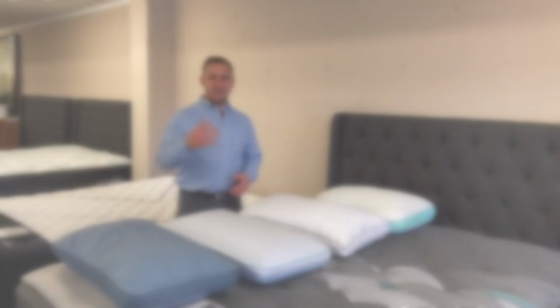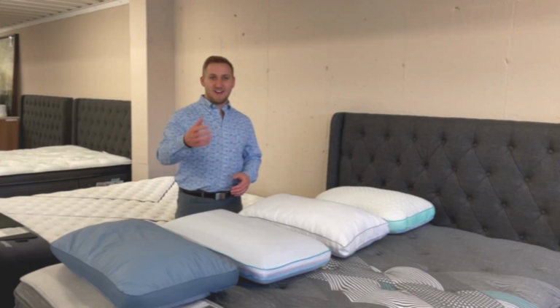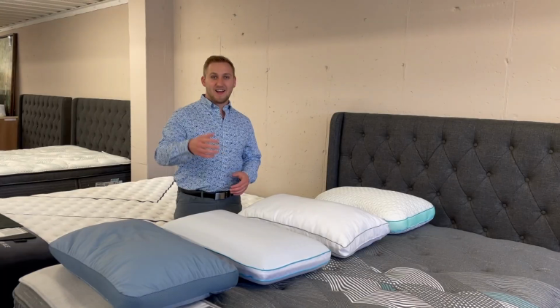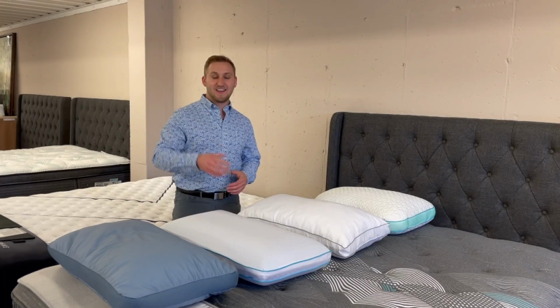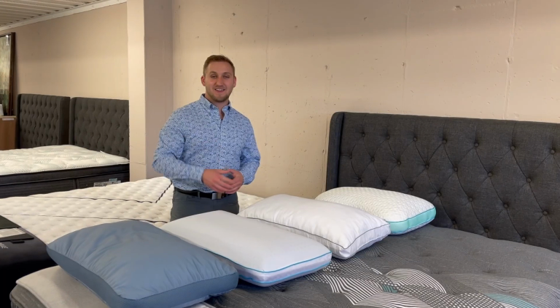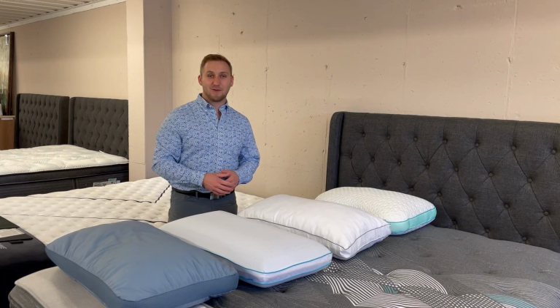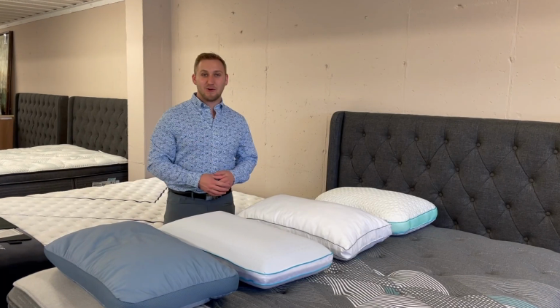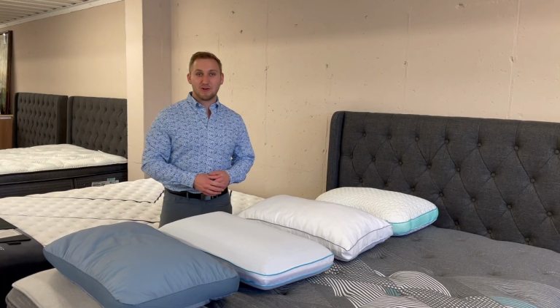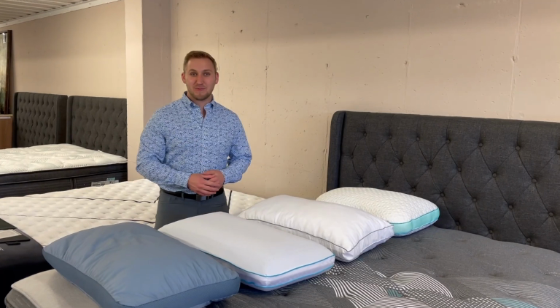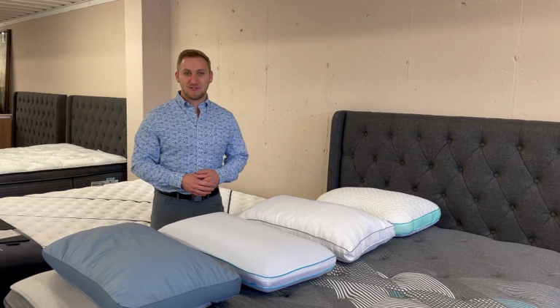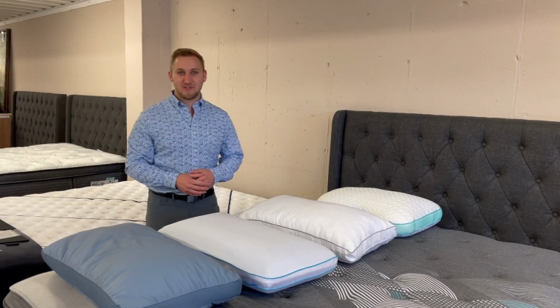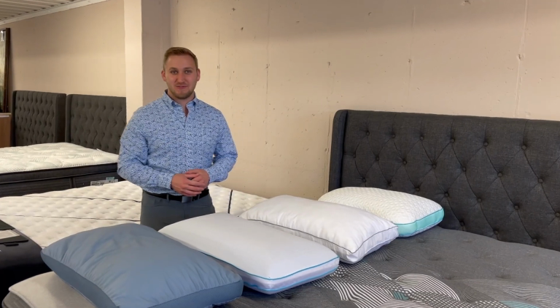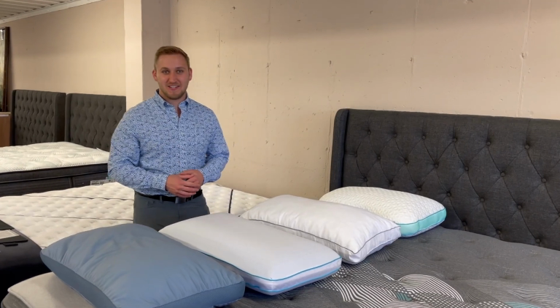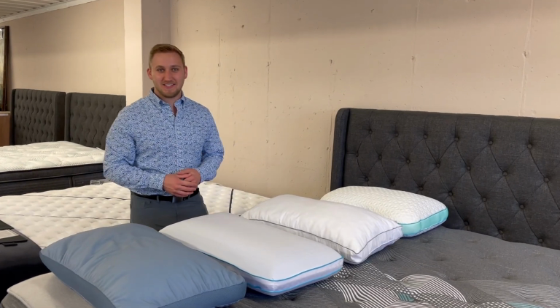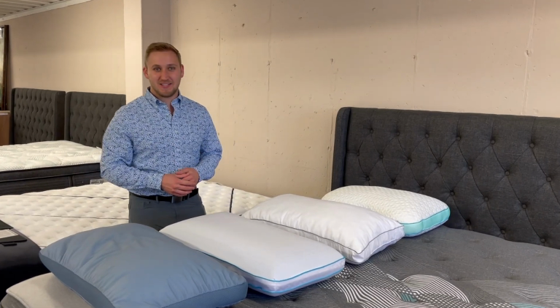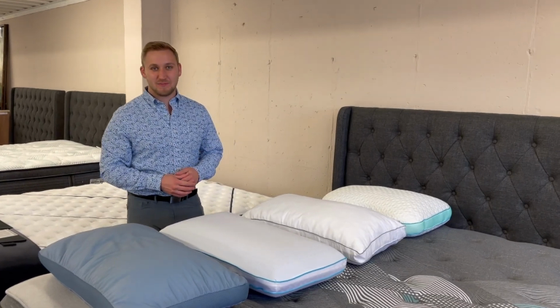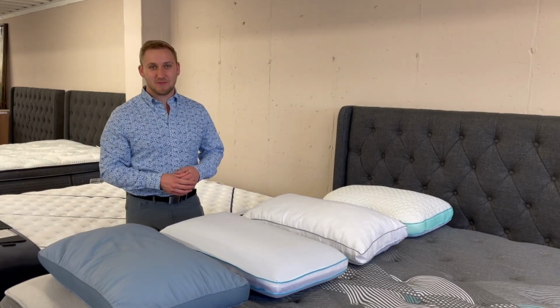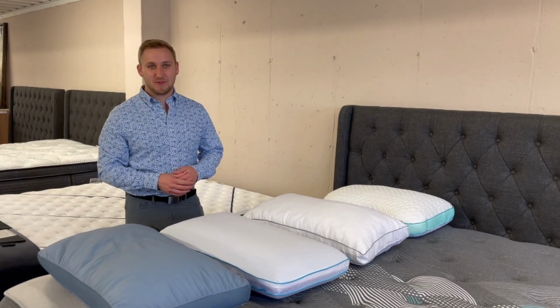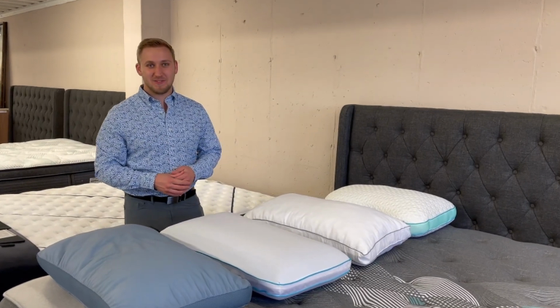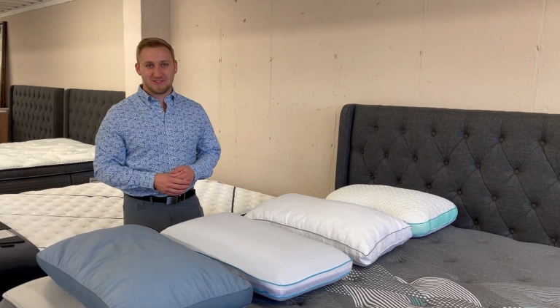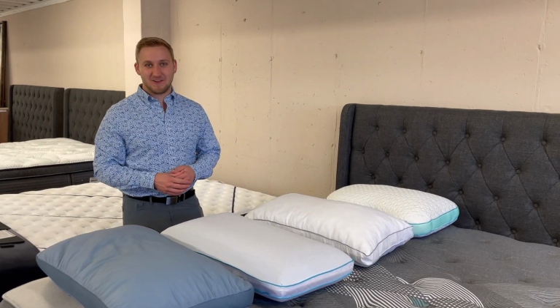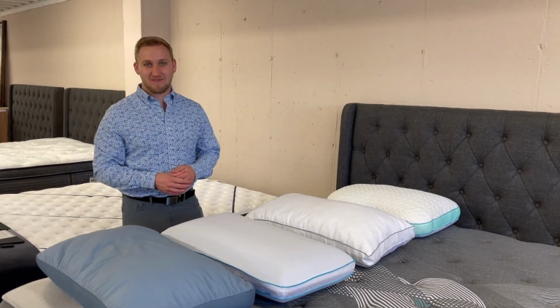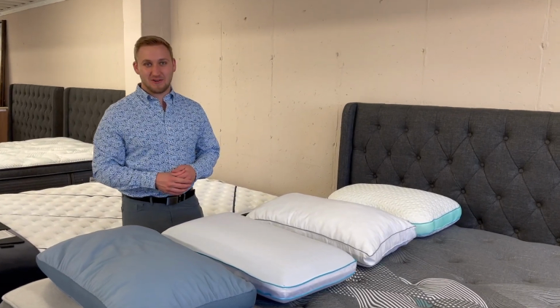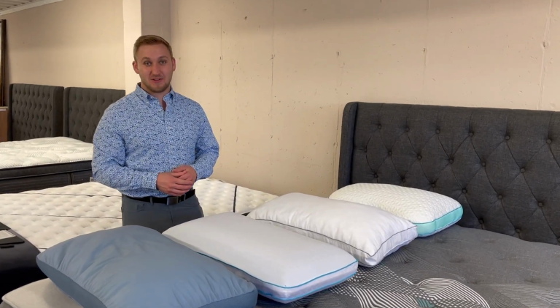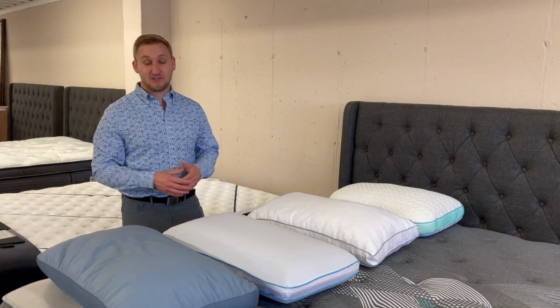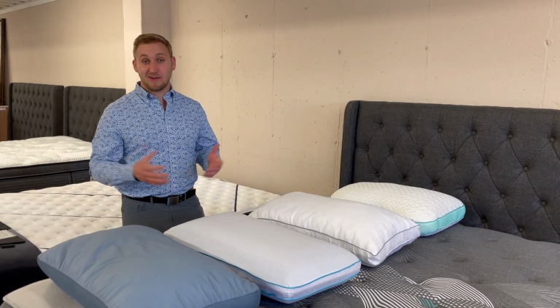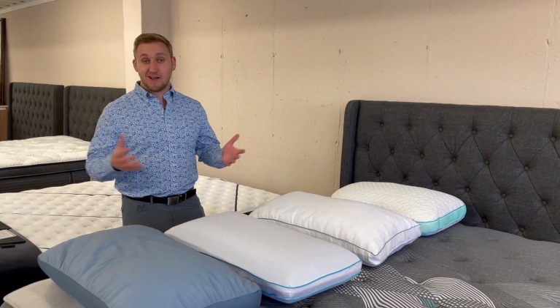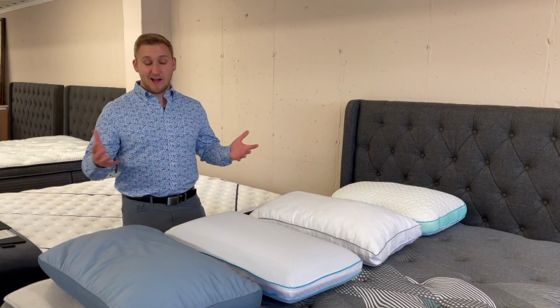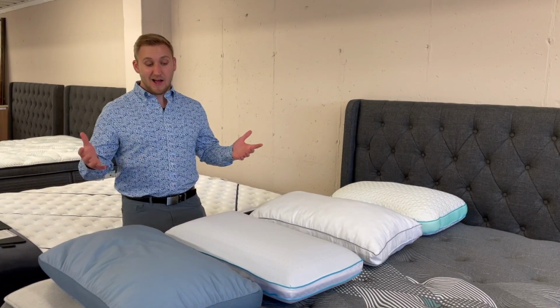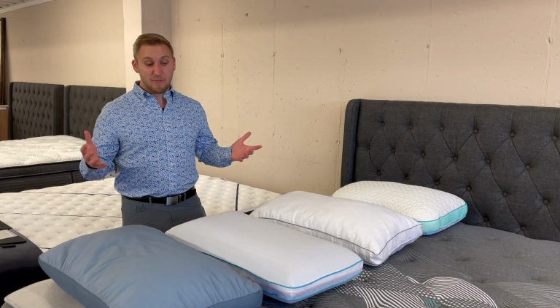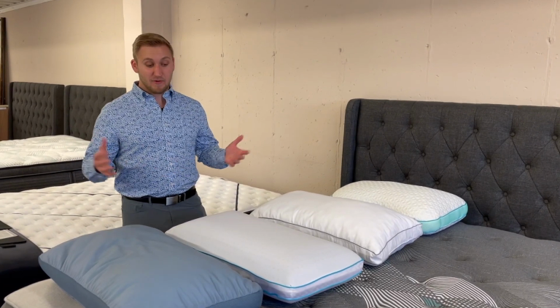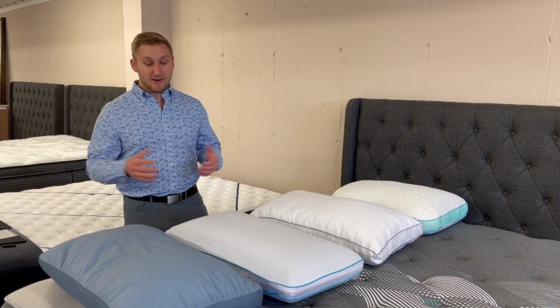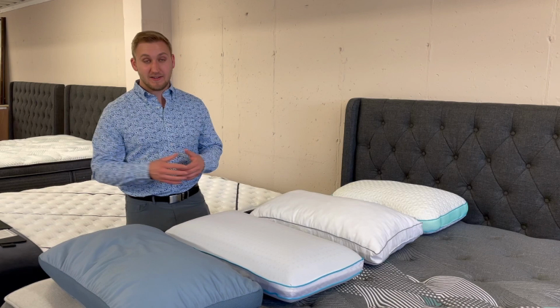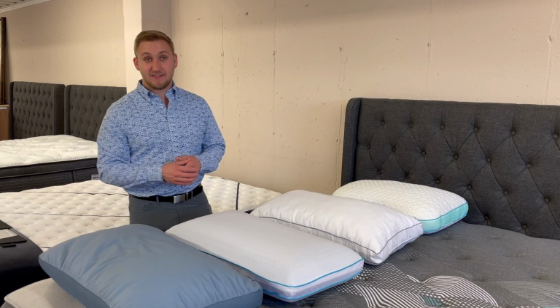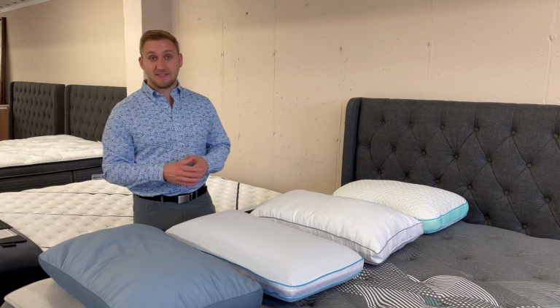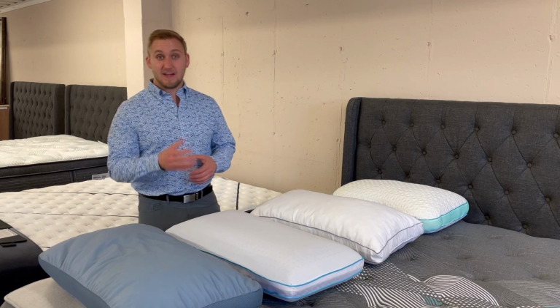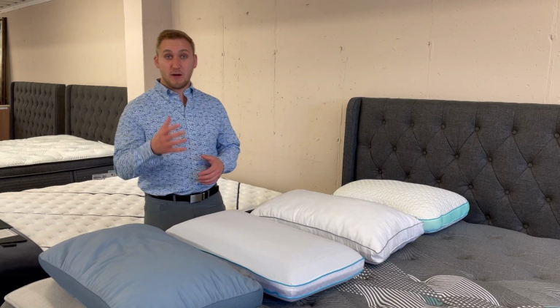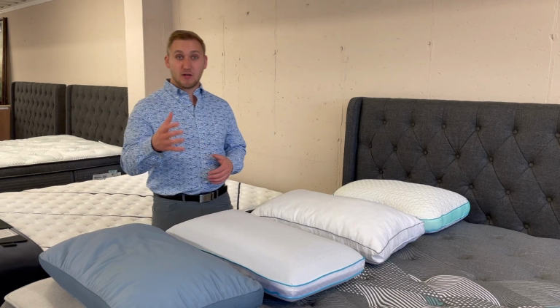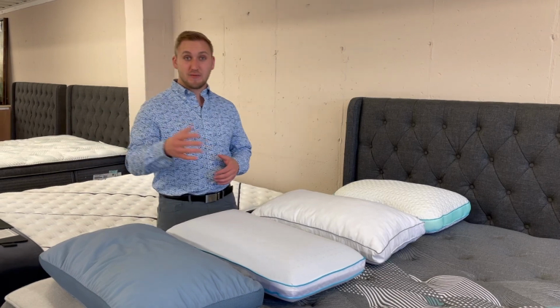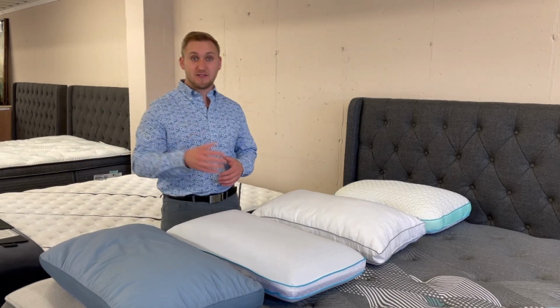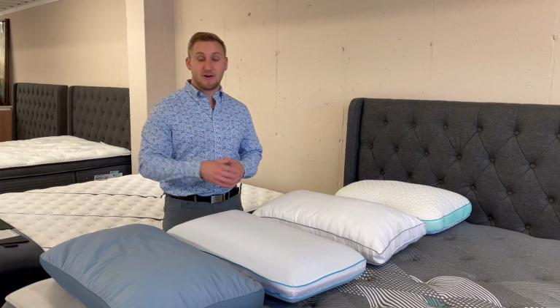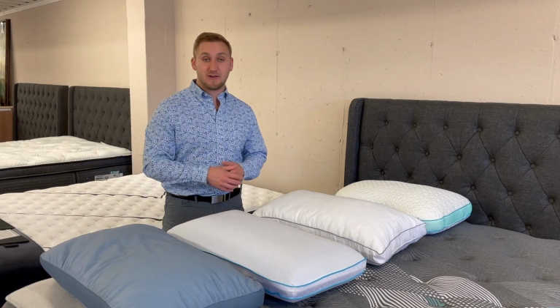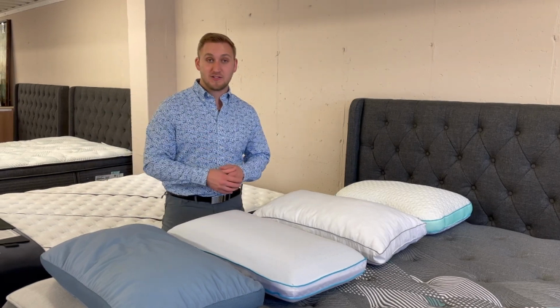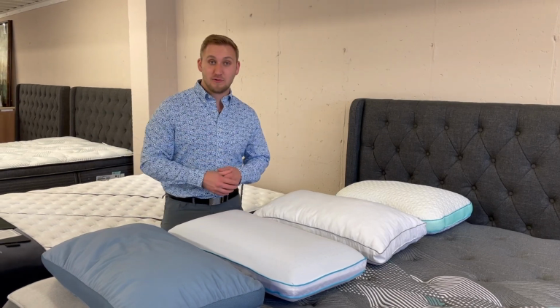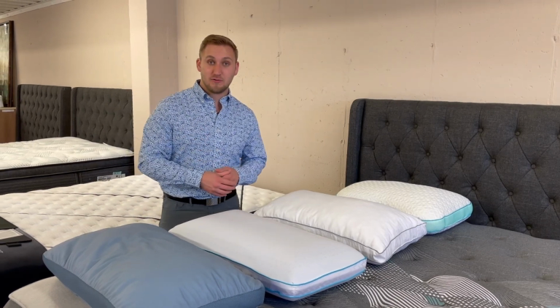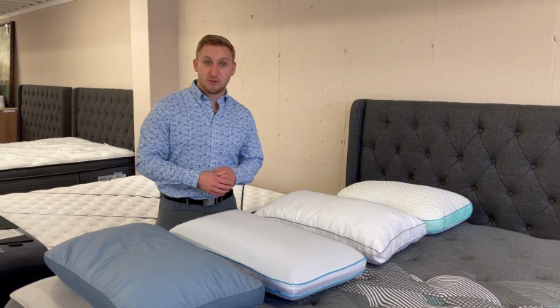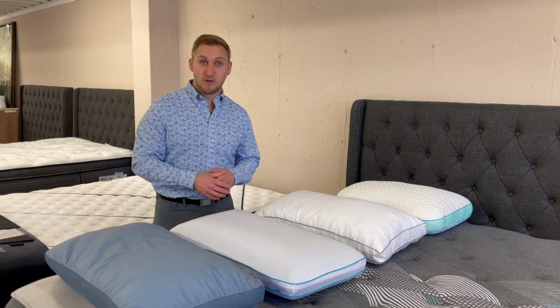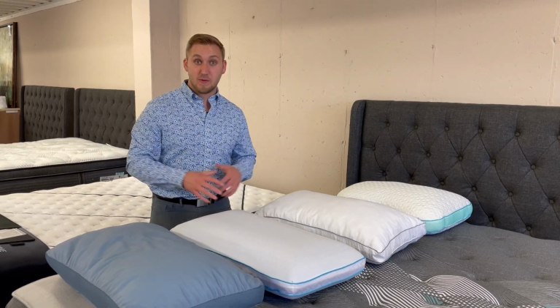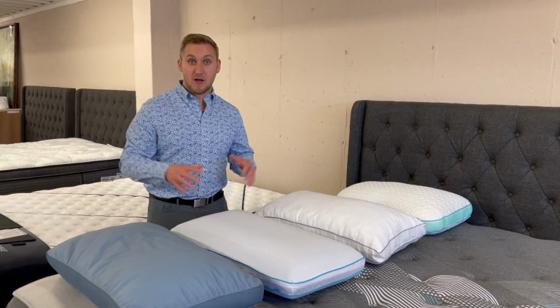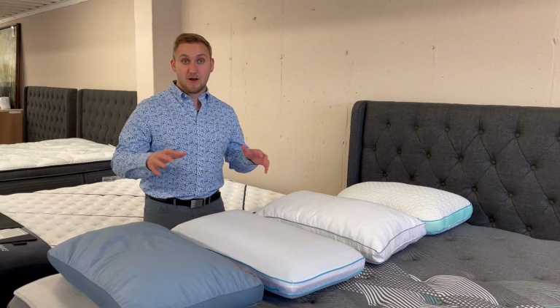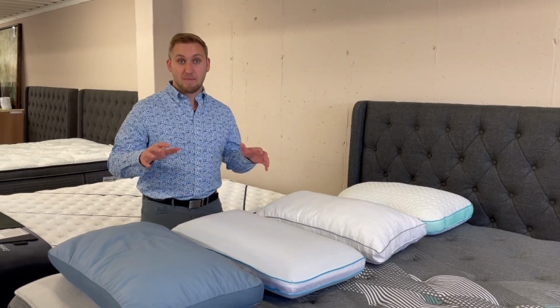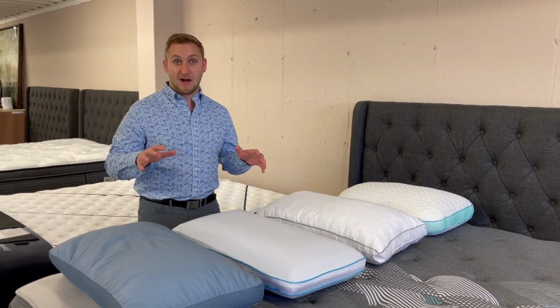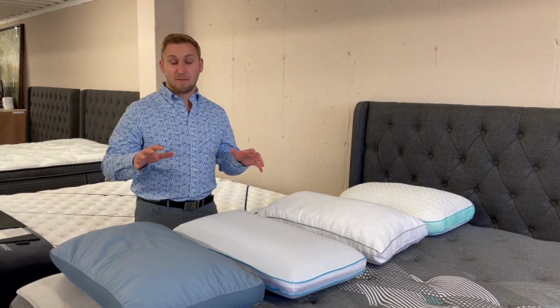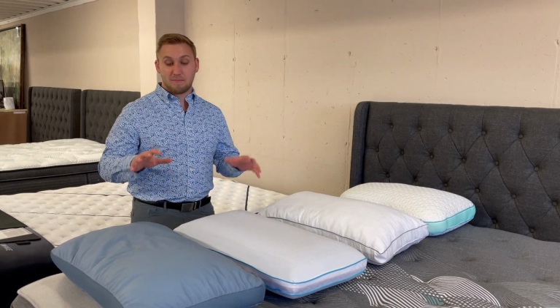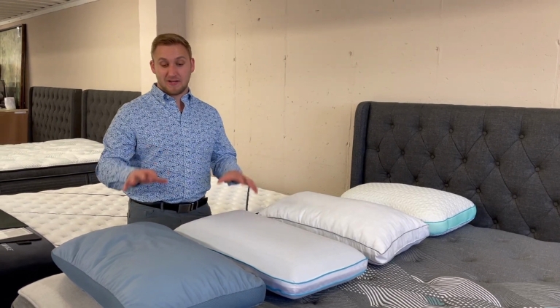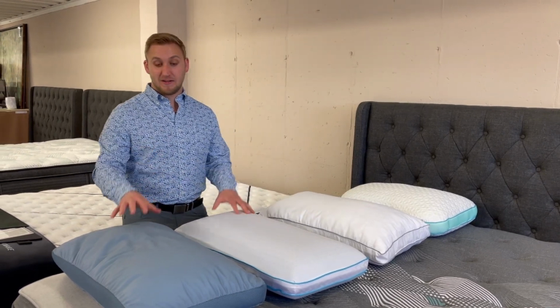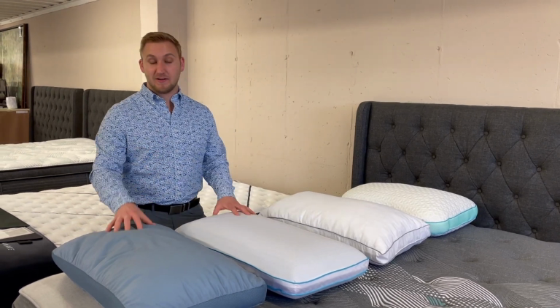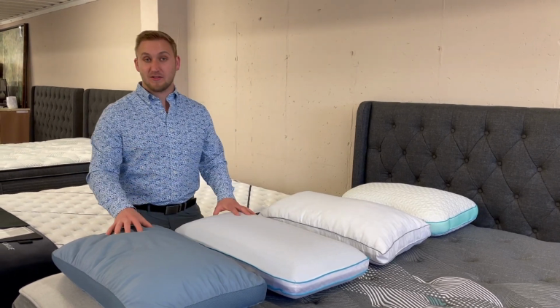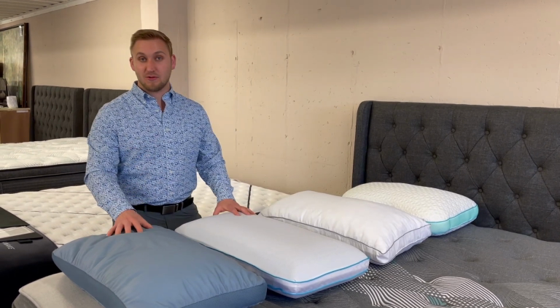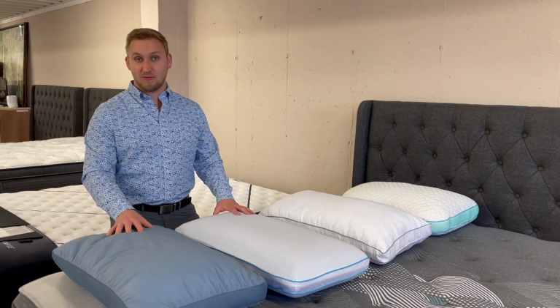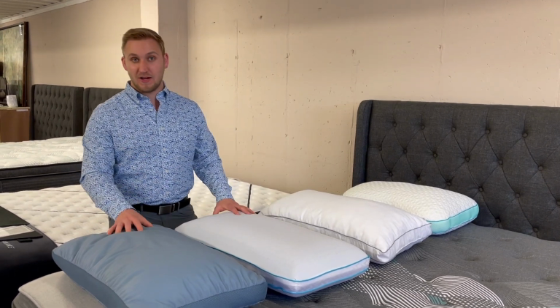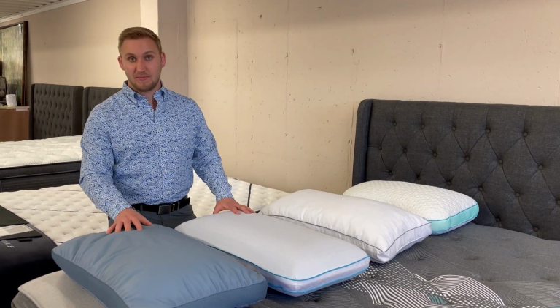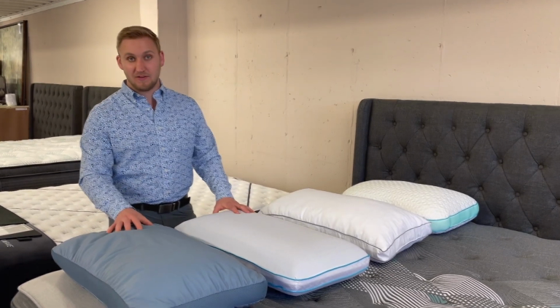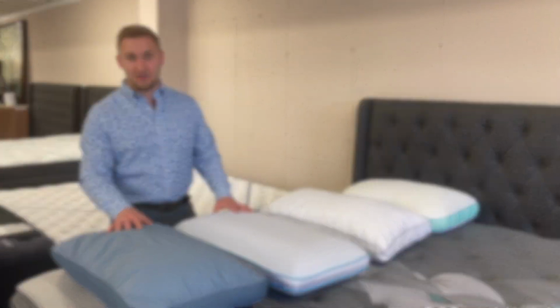Hi there. Welcome to Tuesday Tips with Missouri Furniture. I'm Grant and today I'm going to be talking to you a little bit about picking the right pillow.